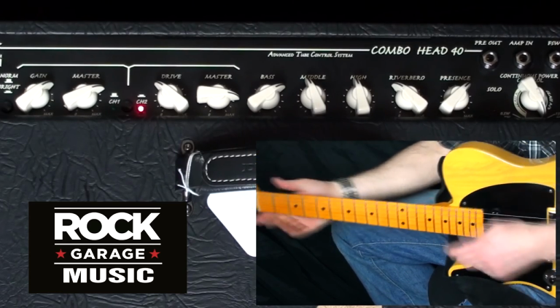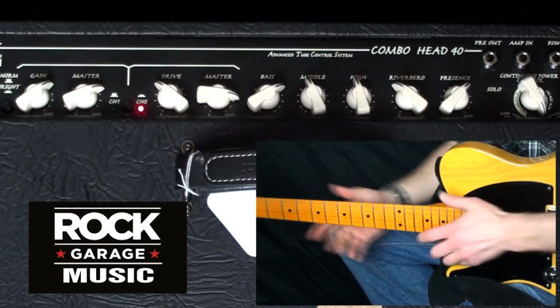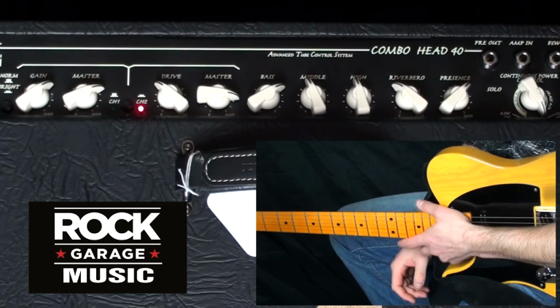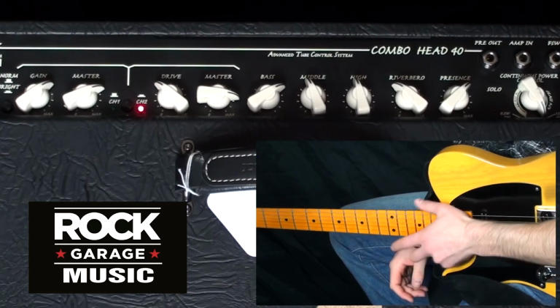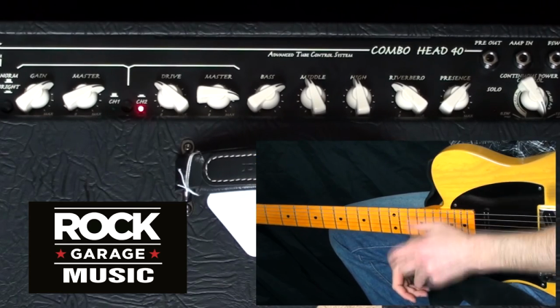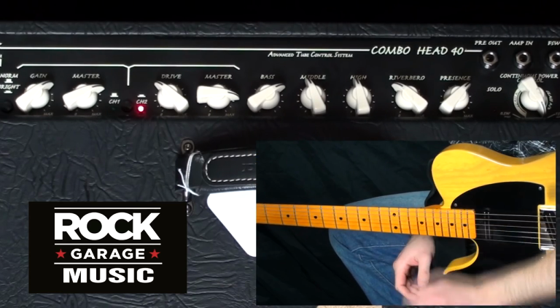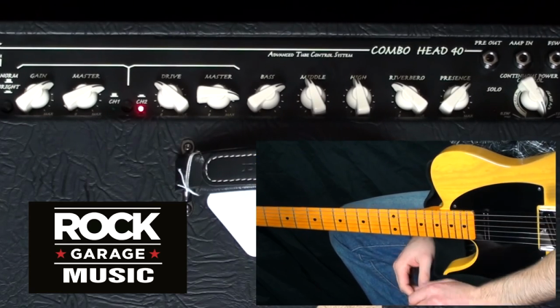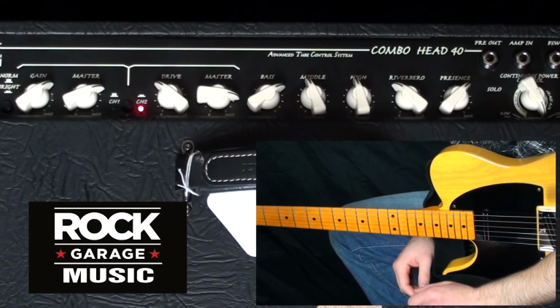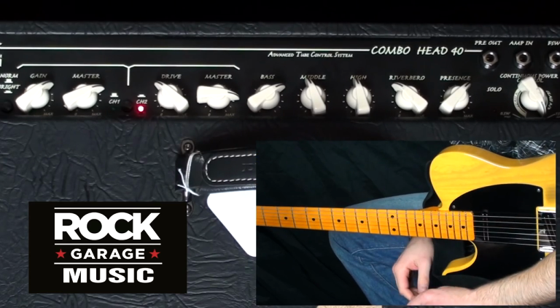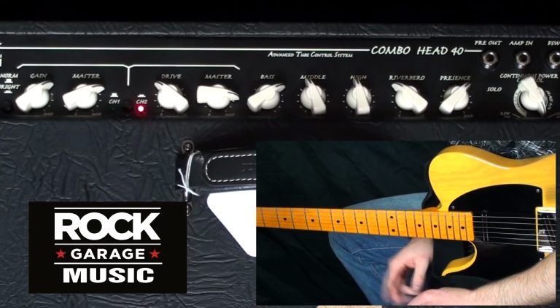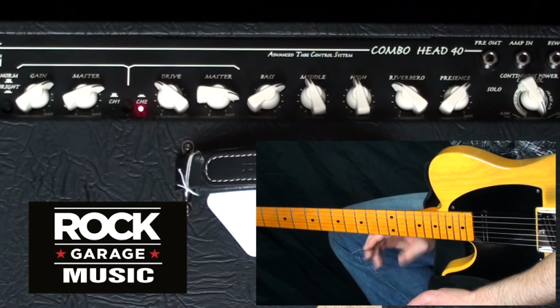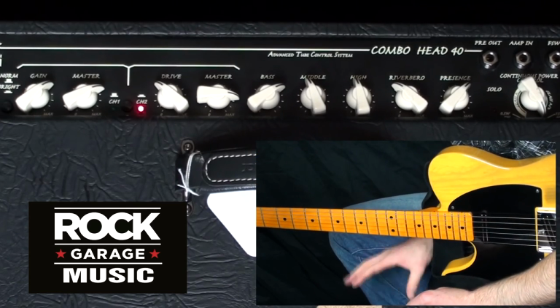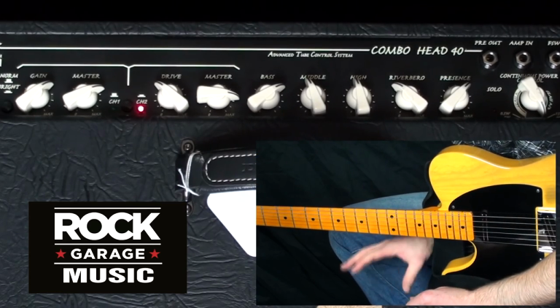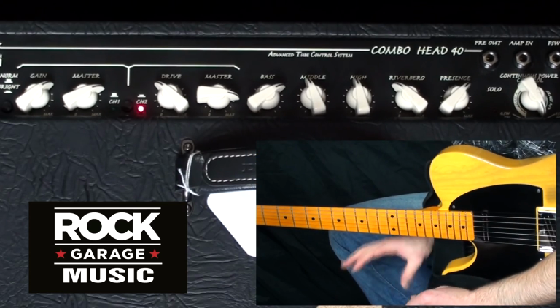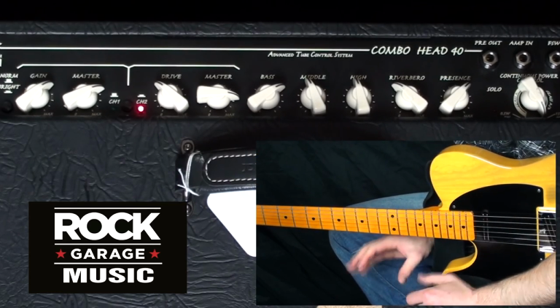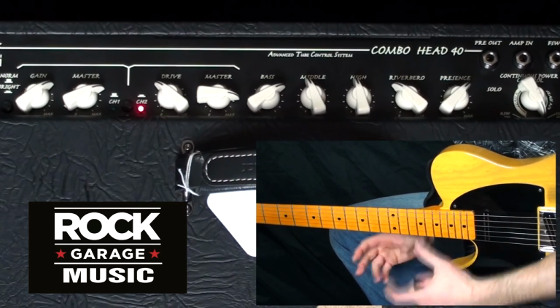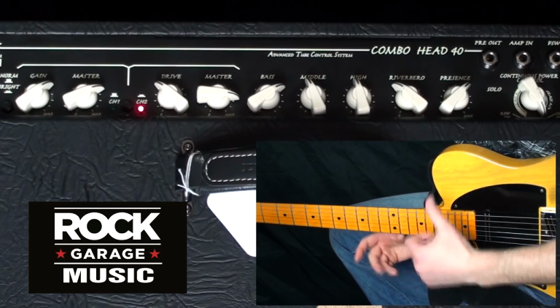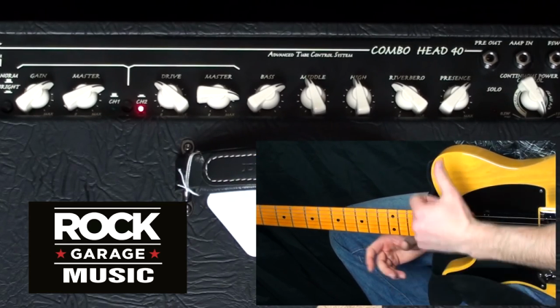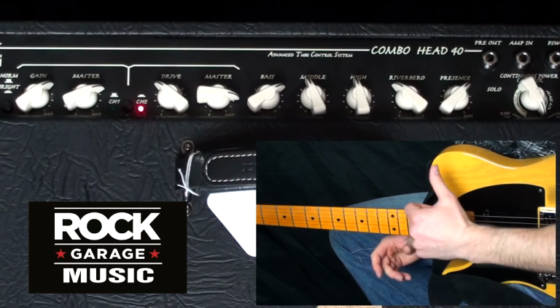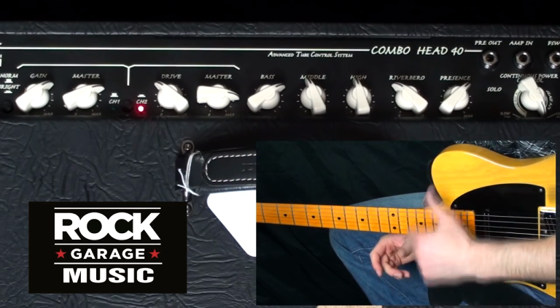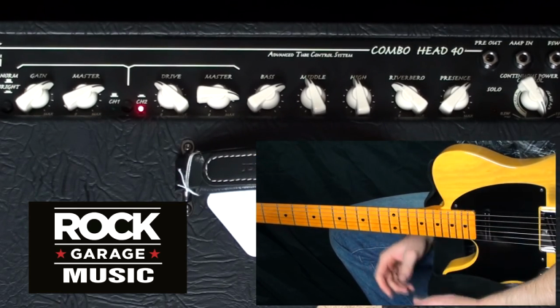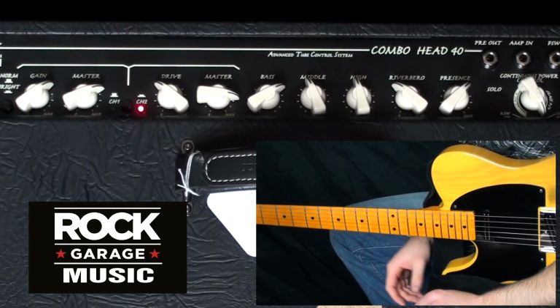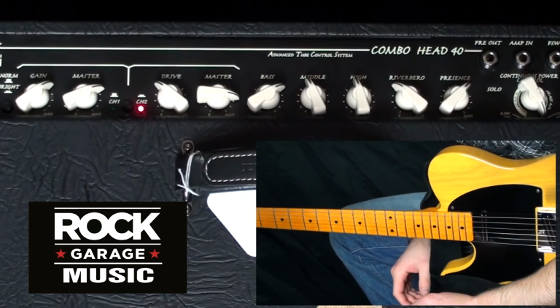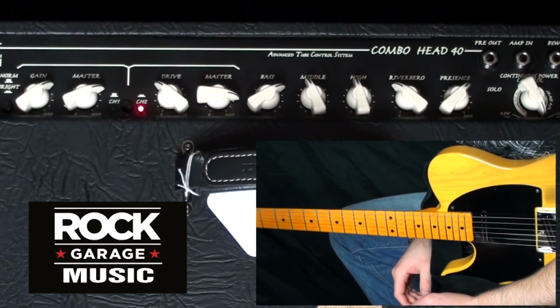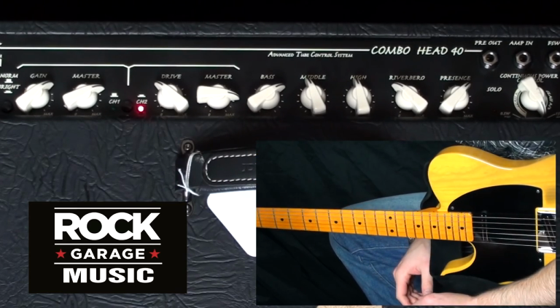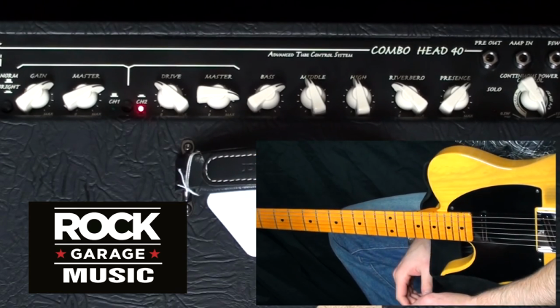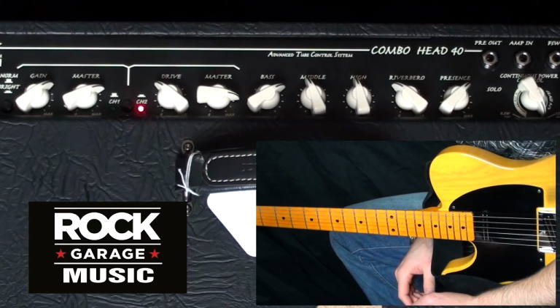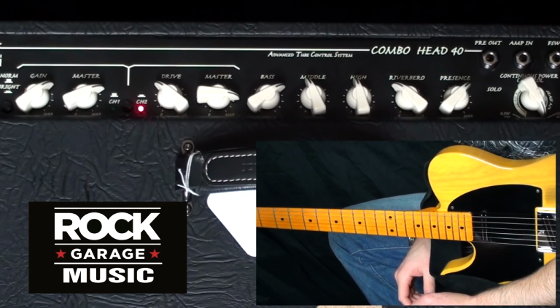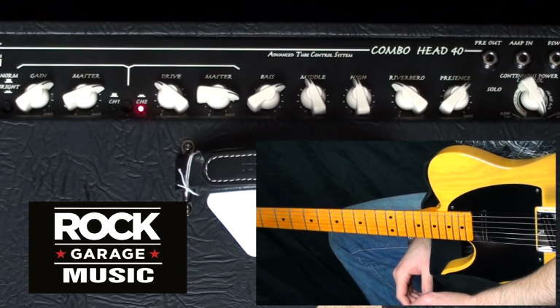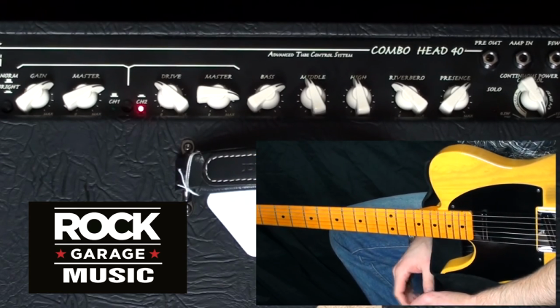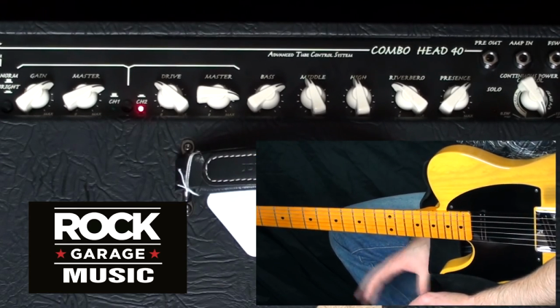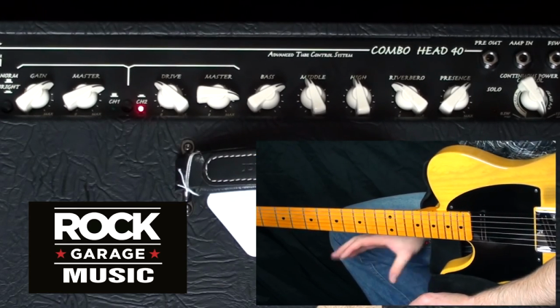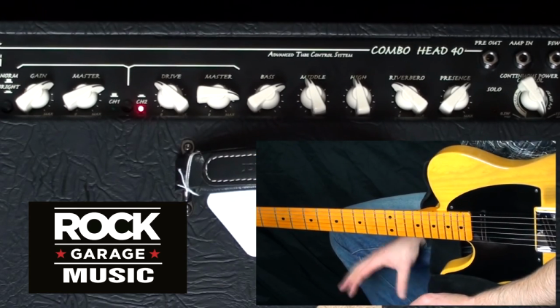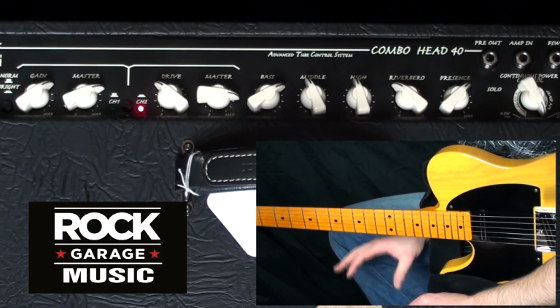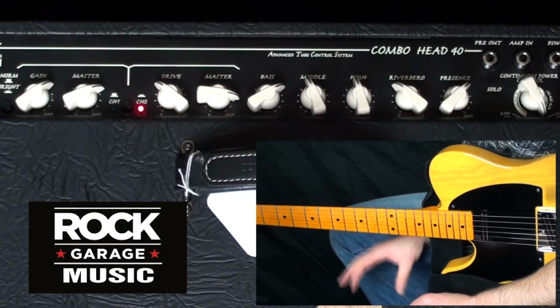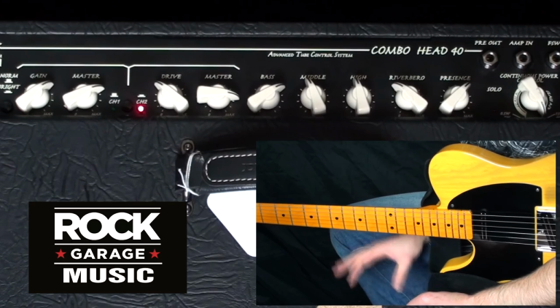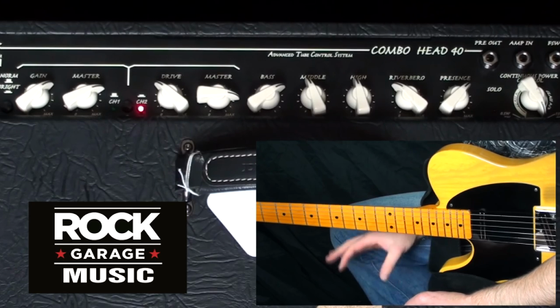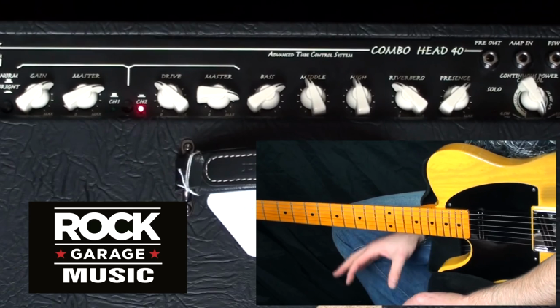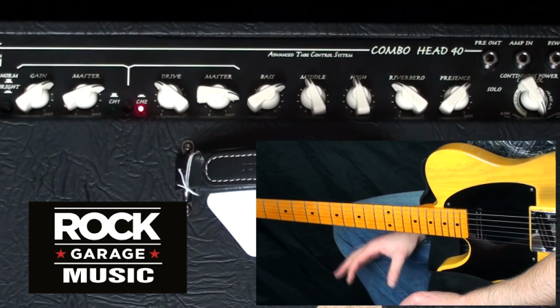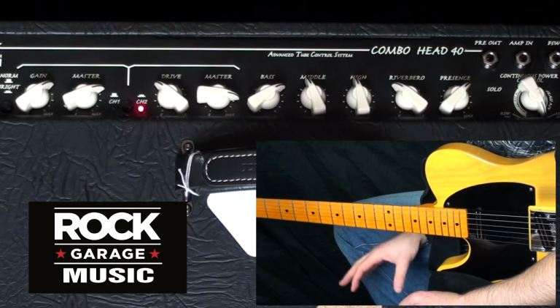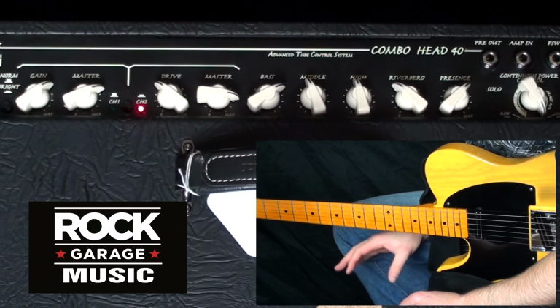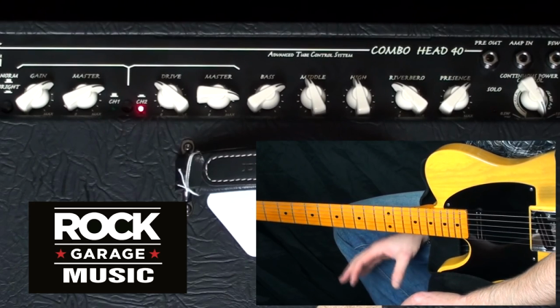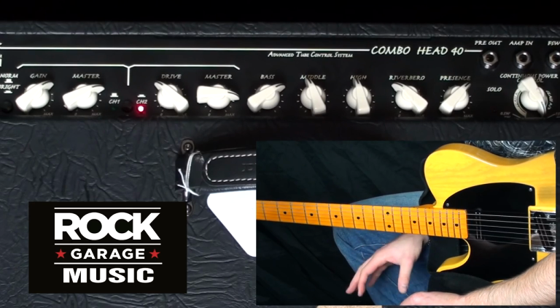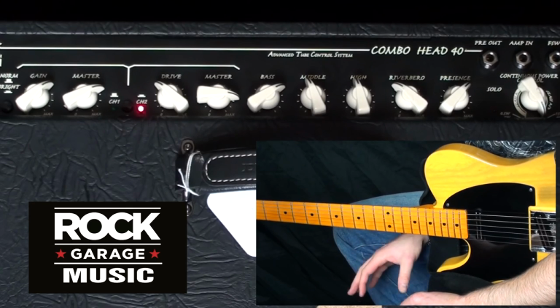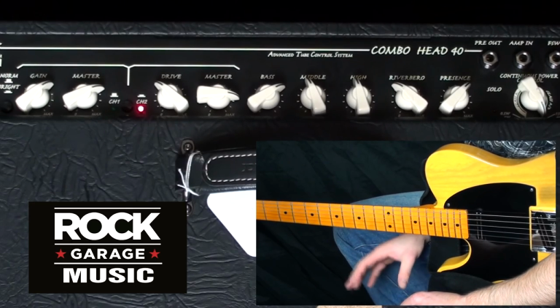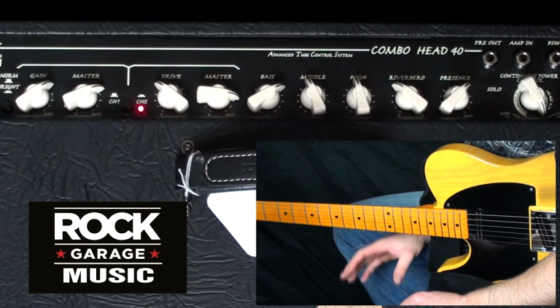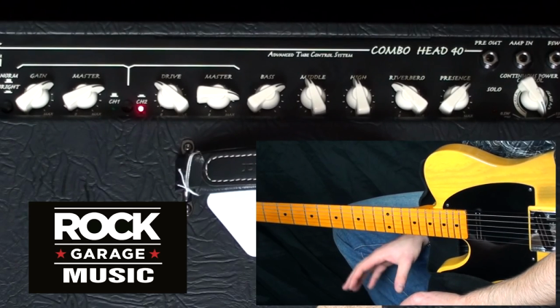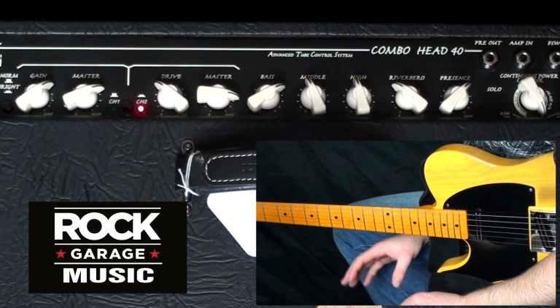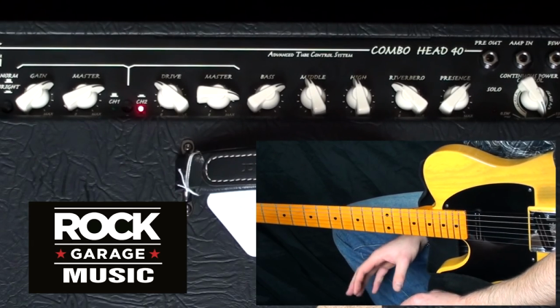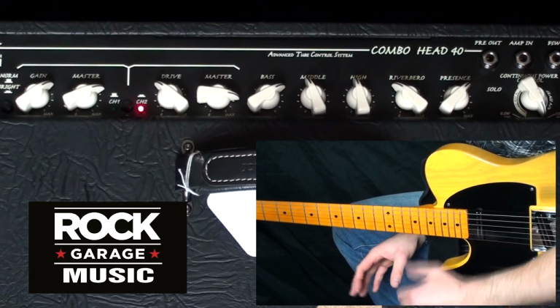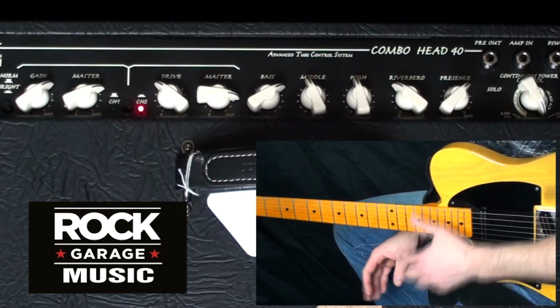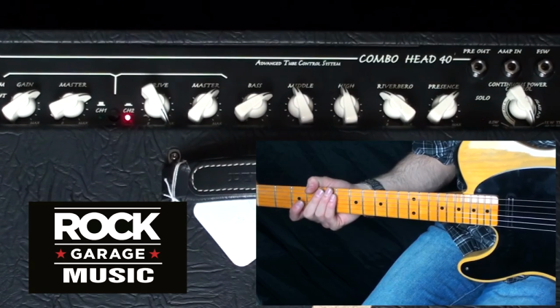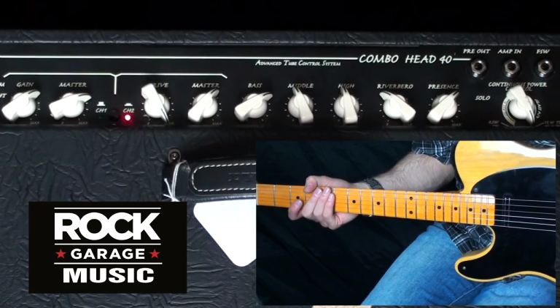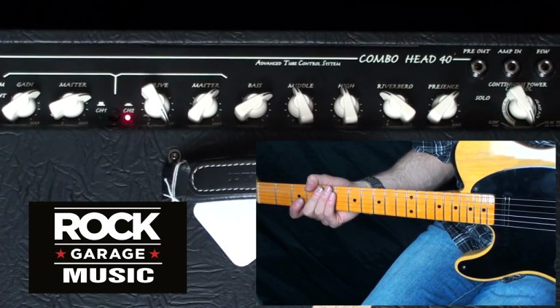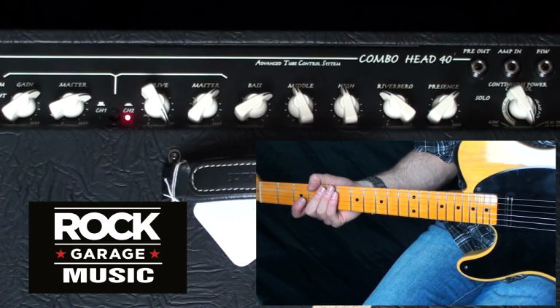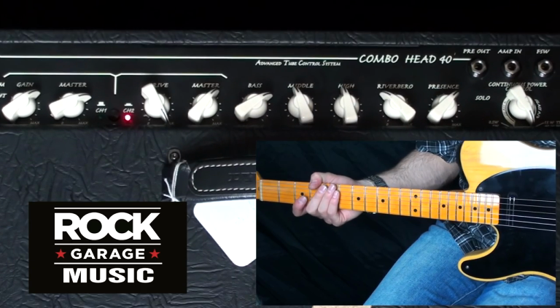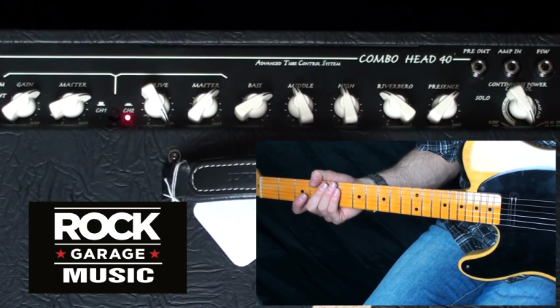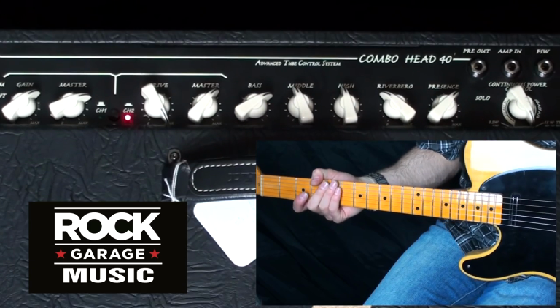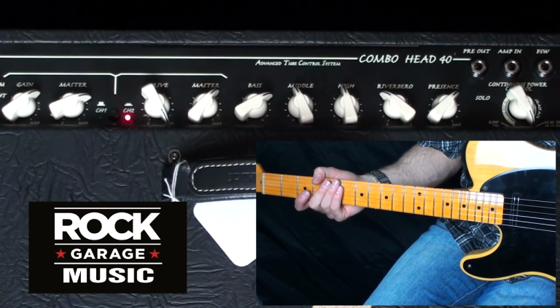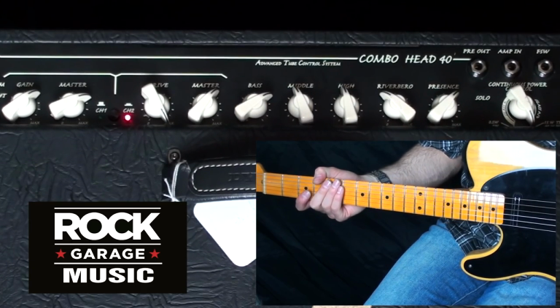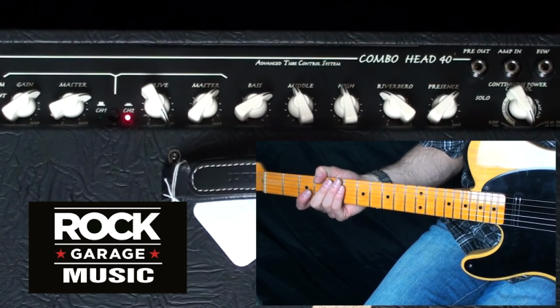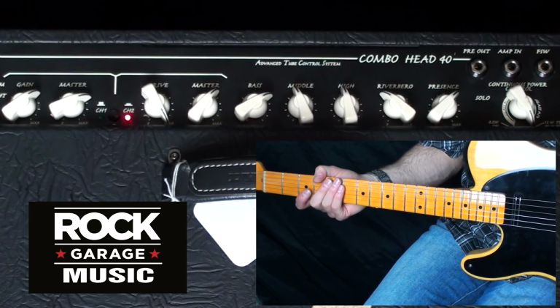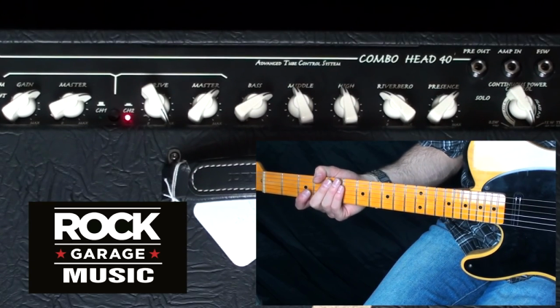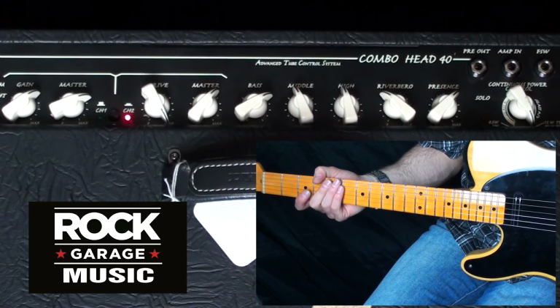I know it's hard to tell, but this amp is making me pull faces when I play. This thing sounds absolutely awesome. I've just cranked the drive all the way up, and here we go.